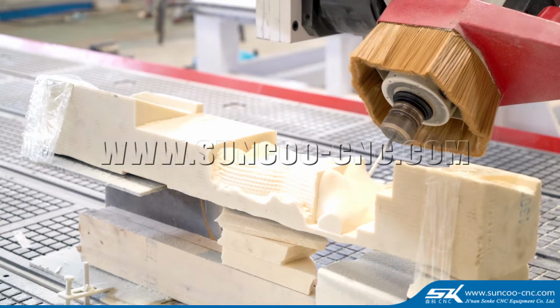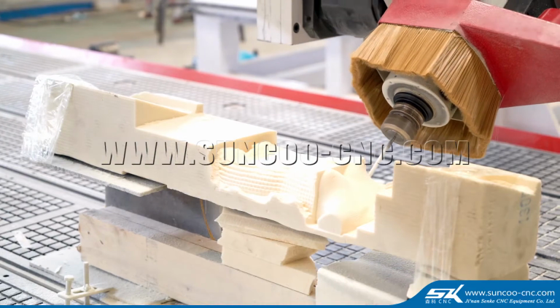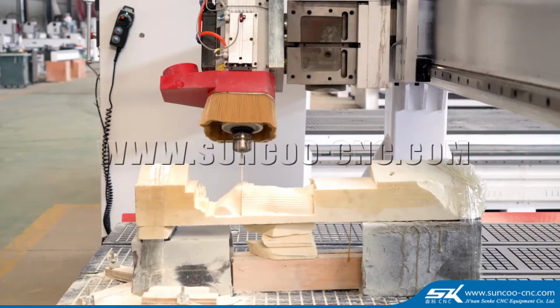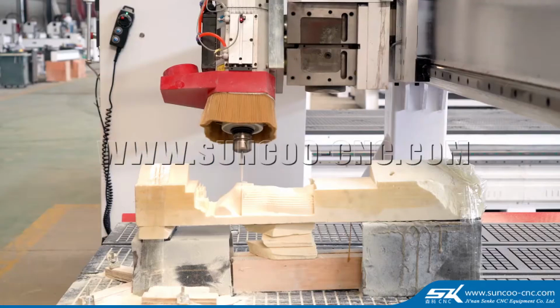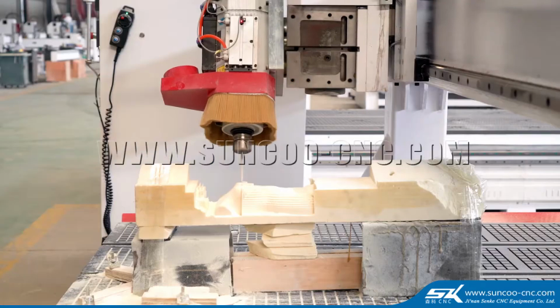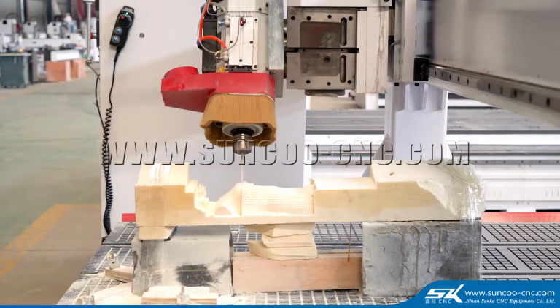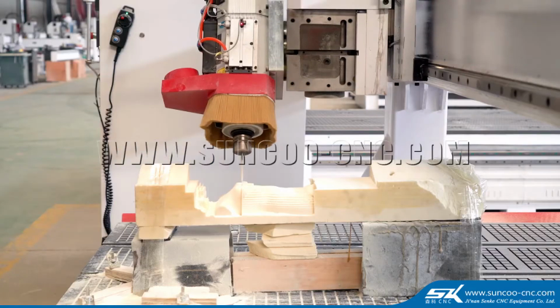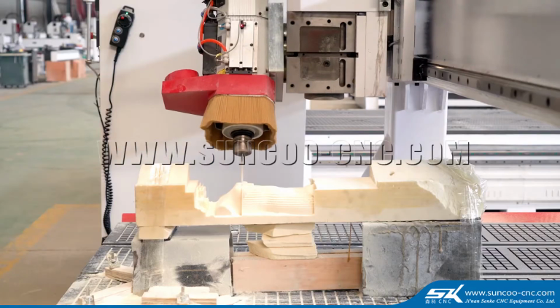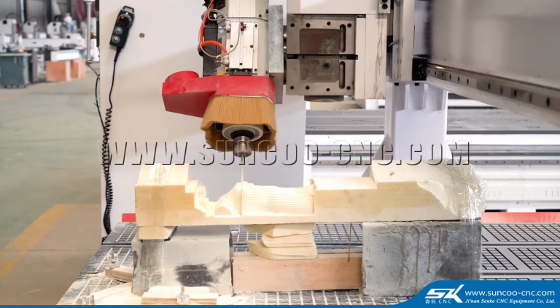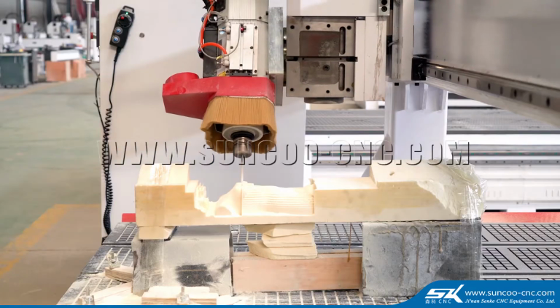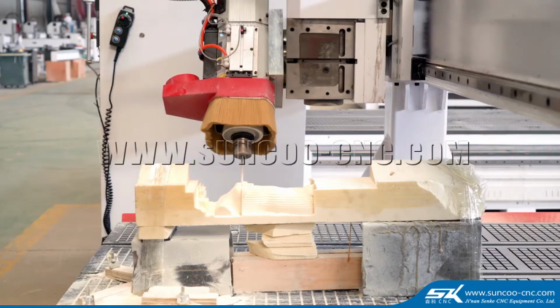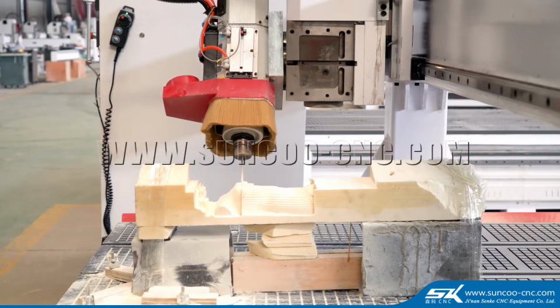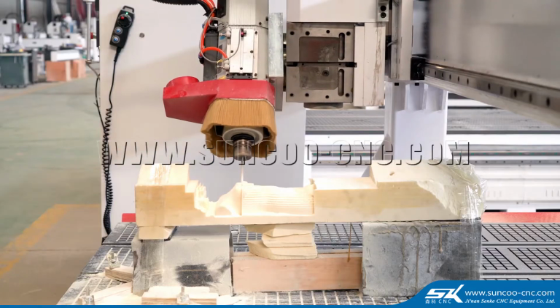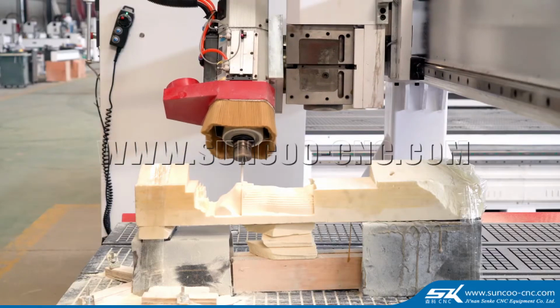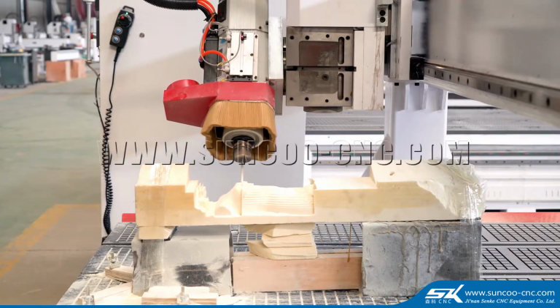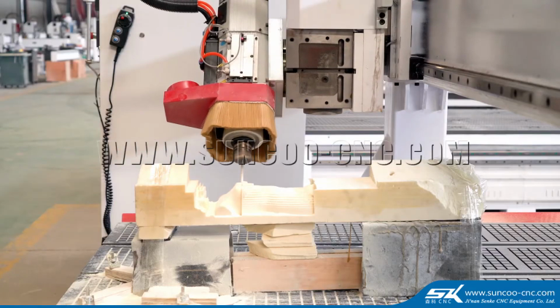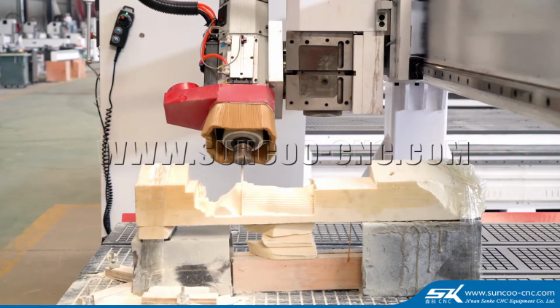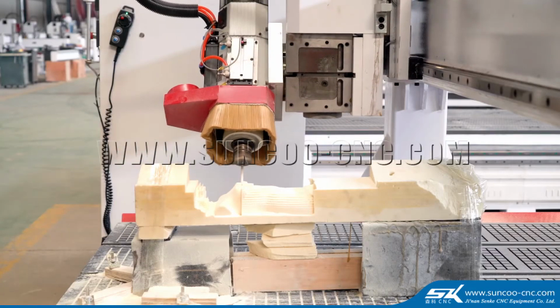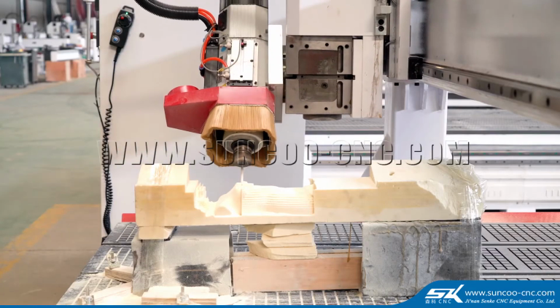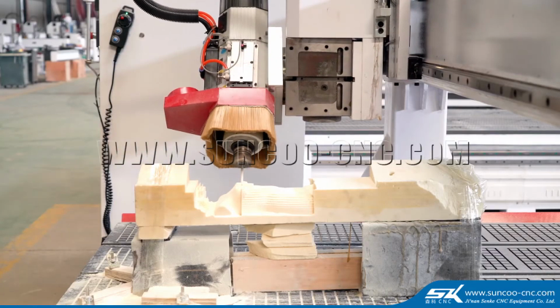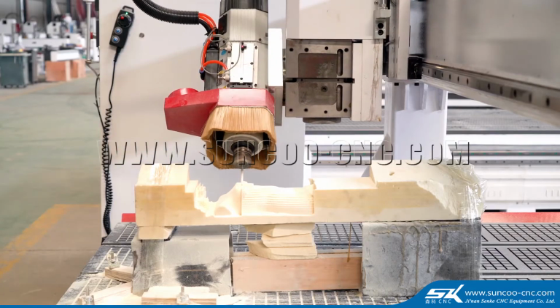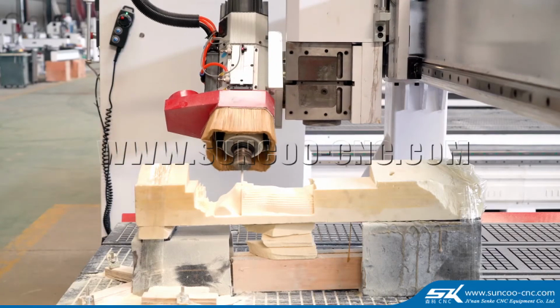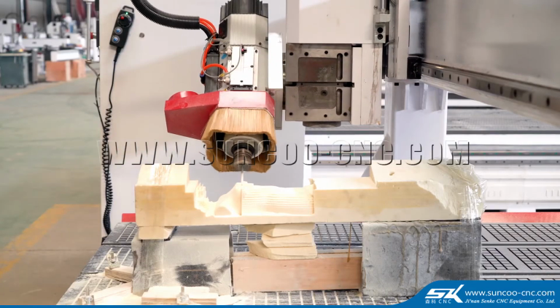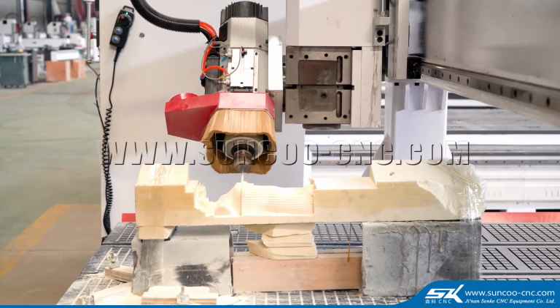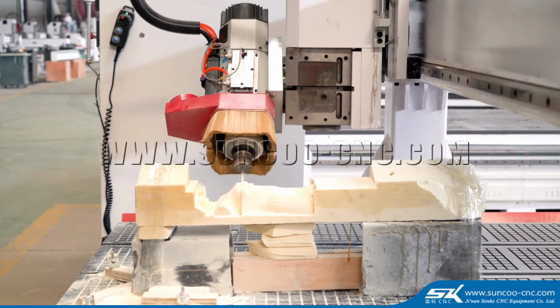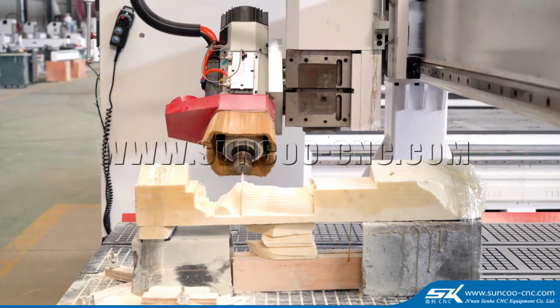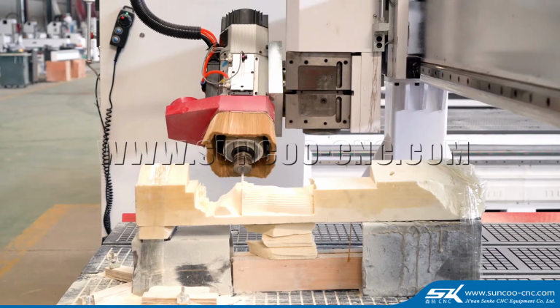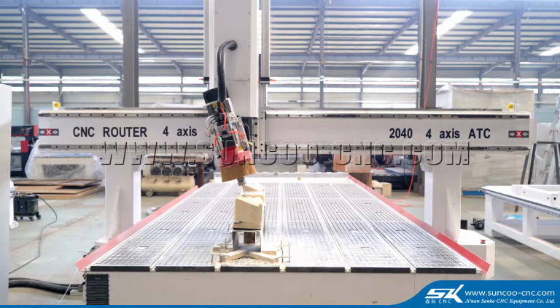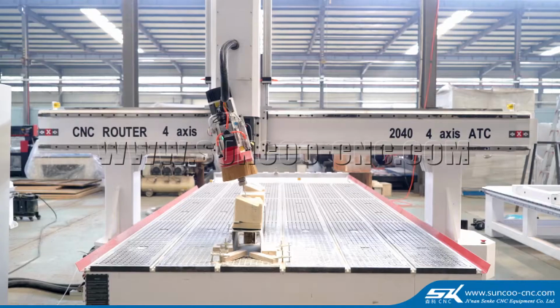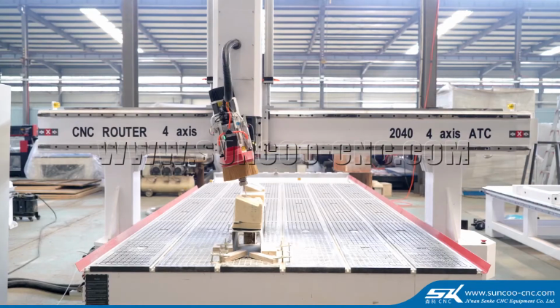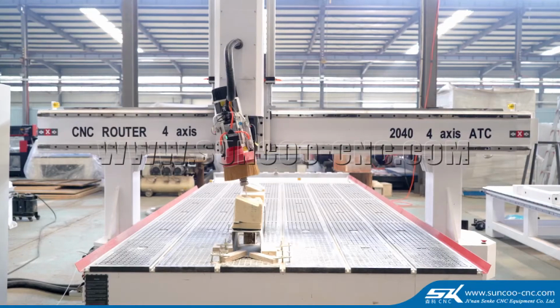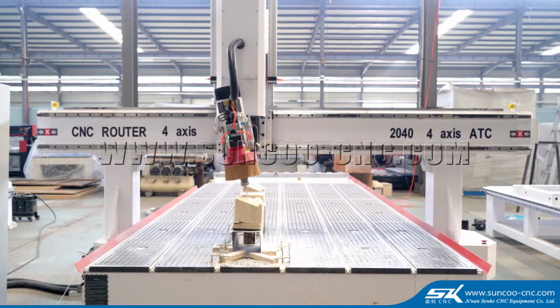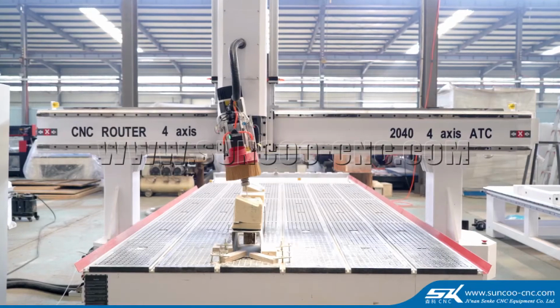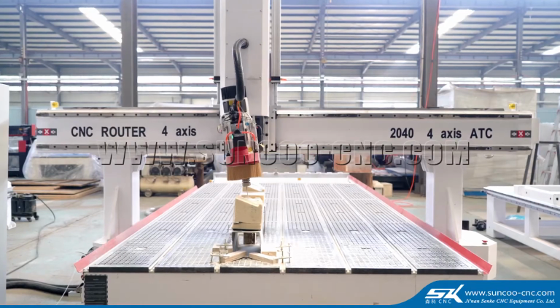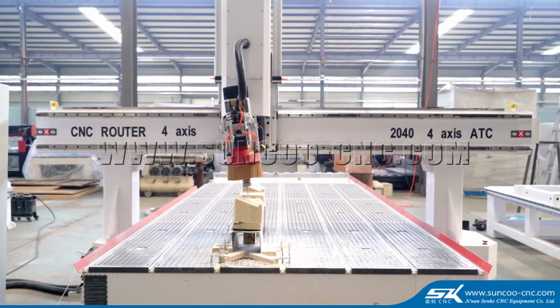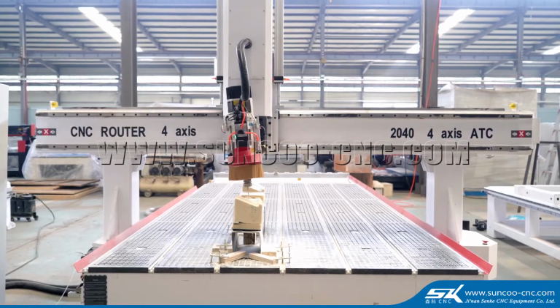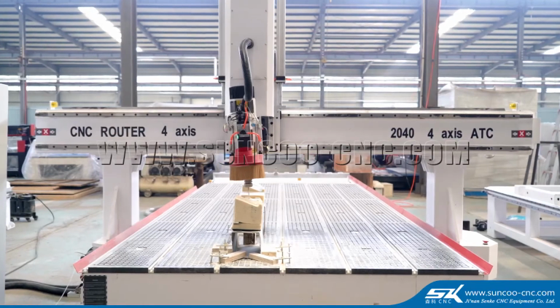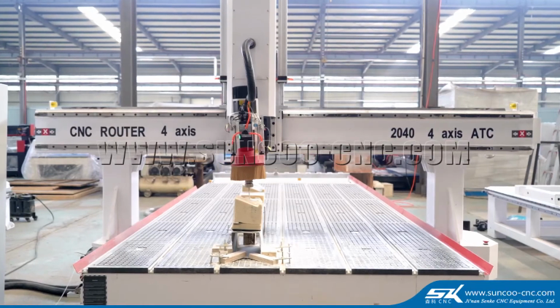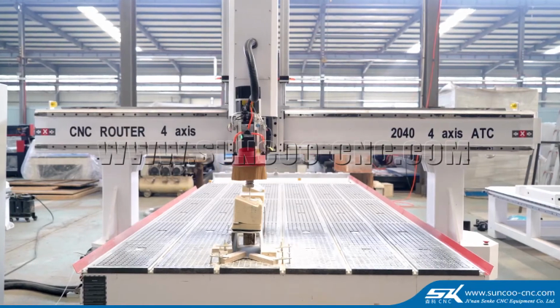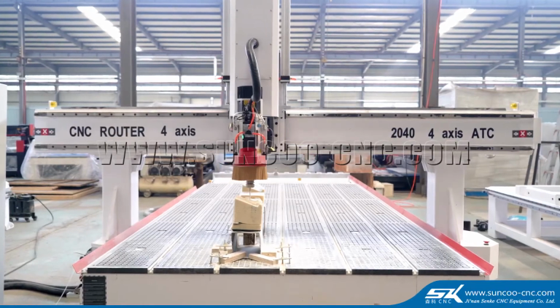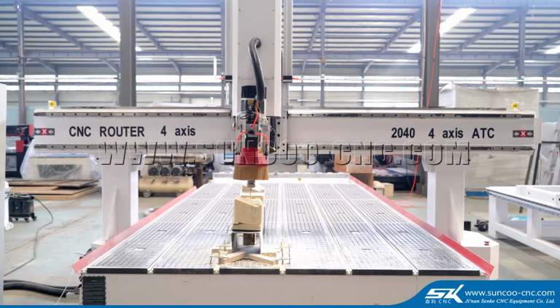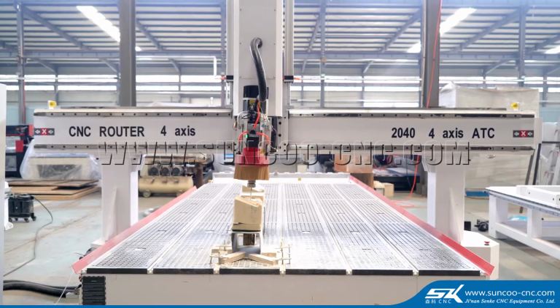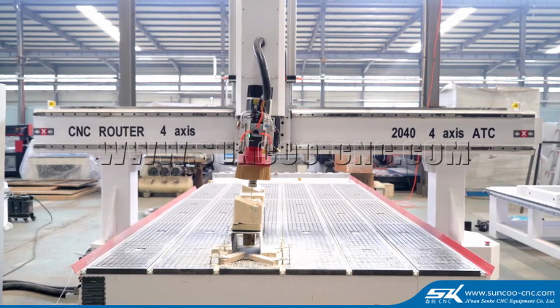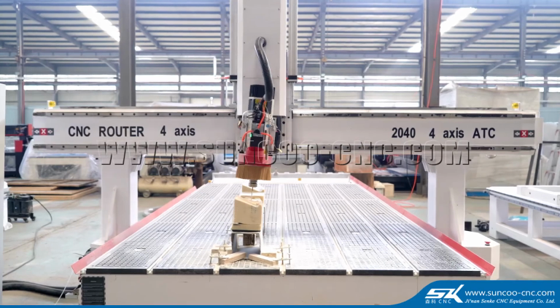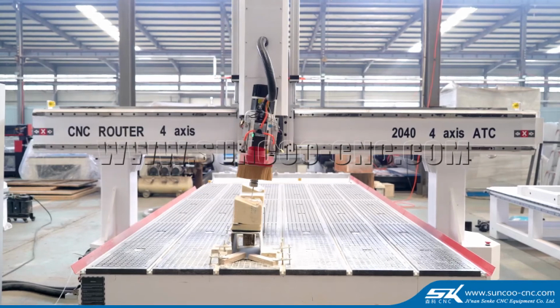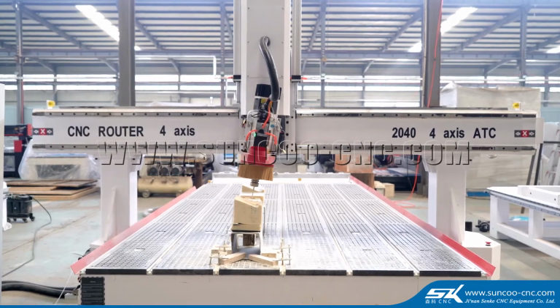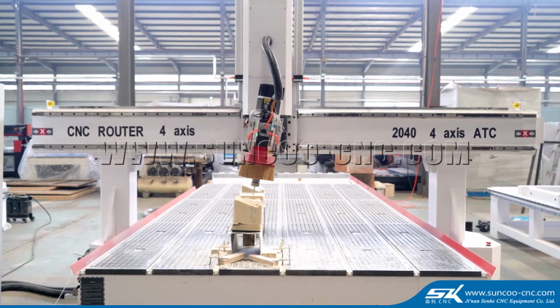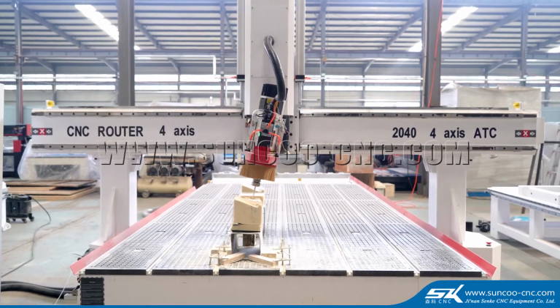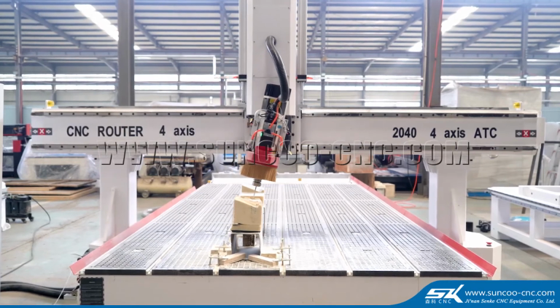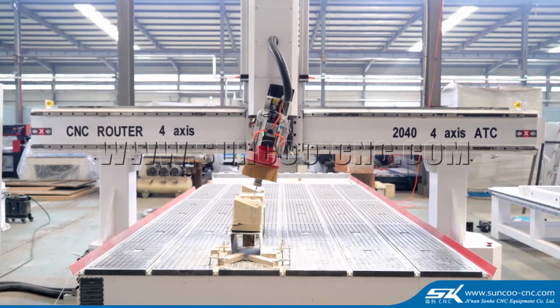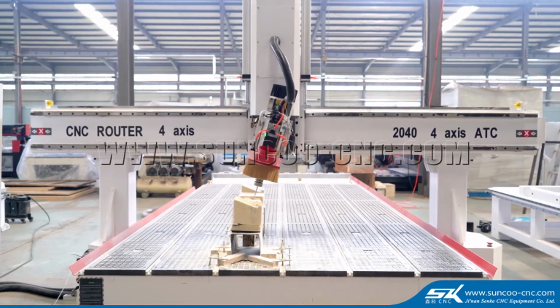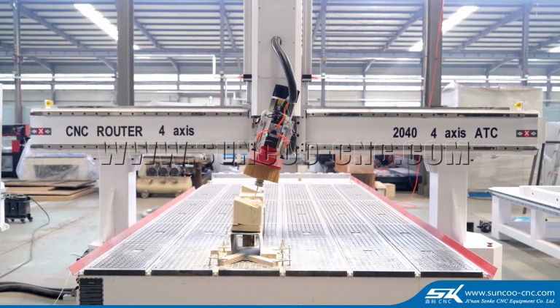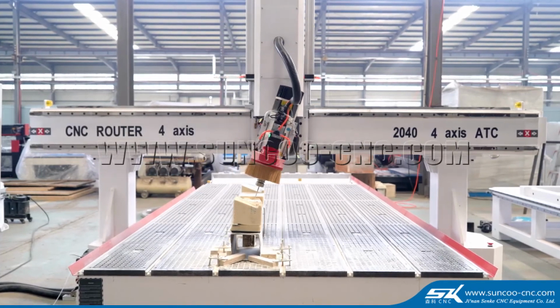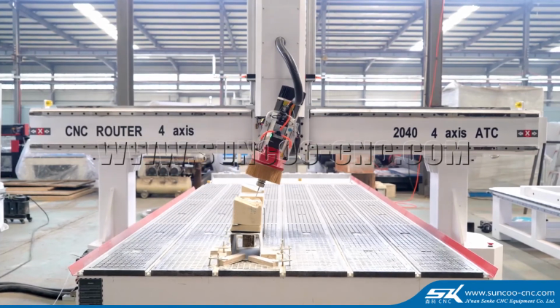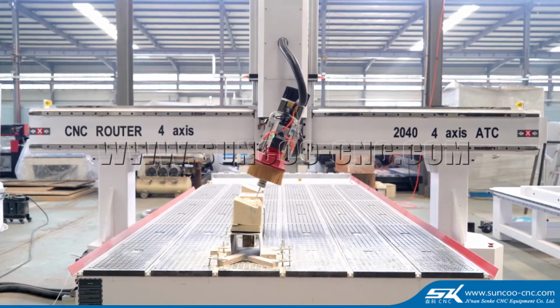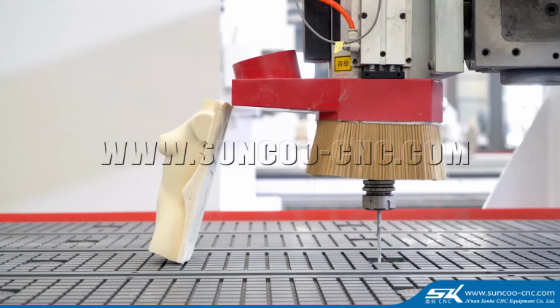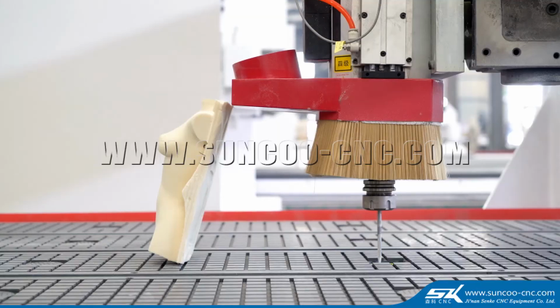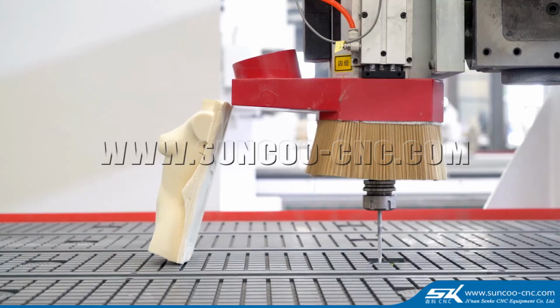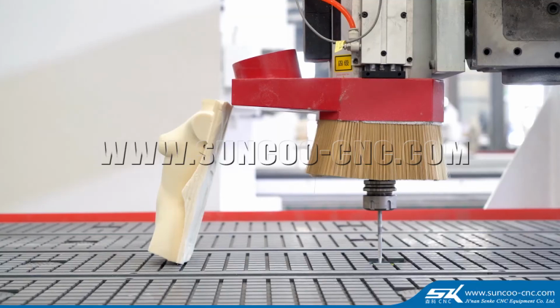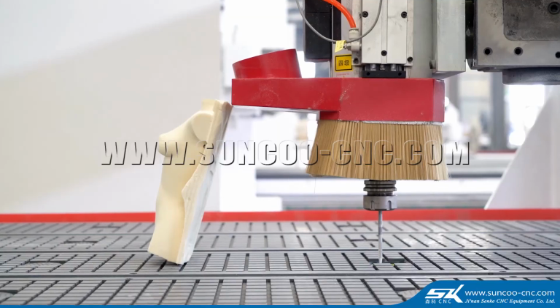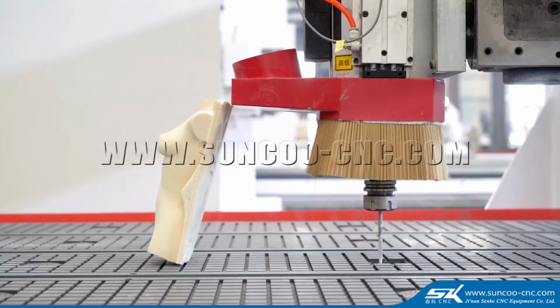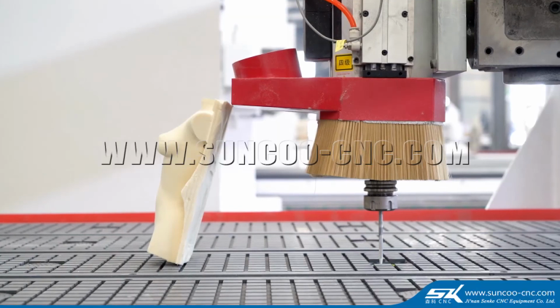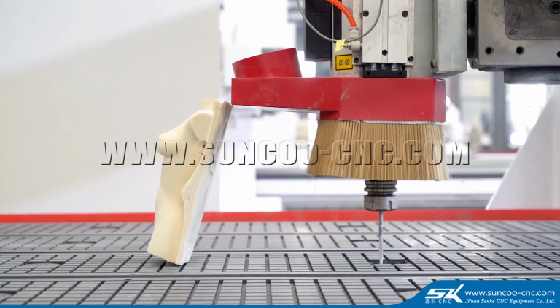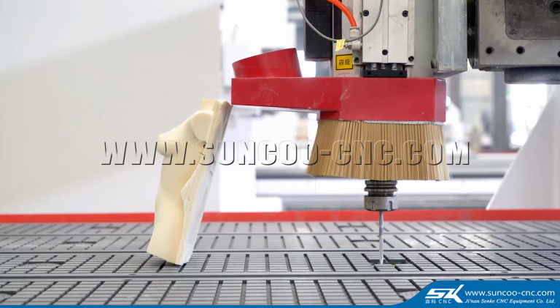Second is the order toolchanger. It can process cabinets, furniture, closets, and door making.